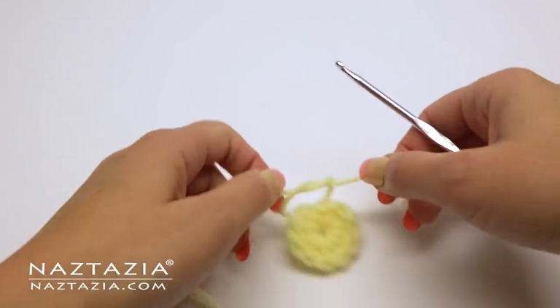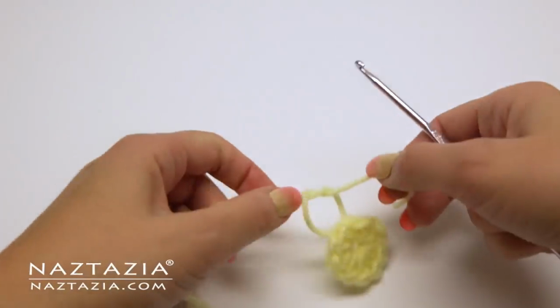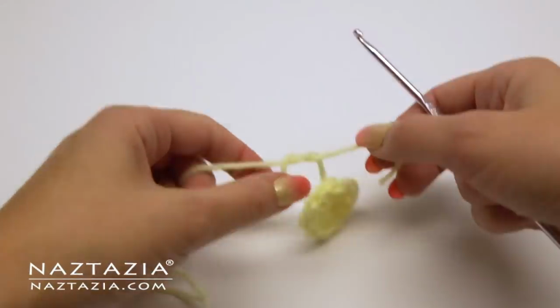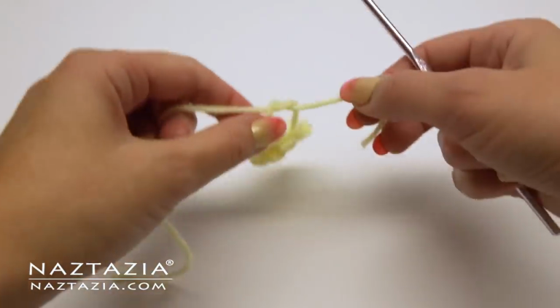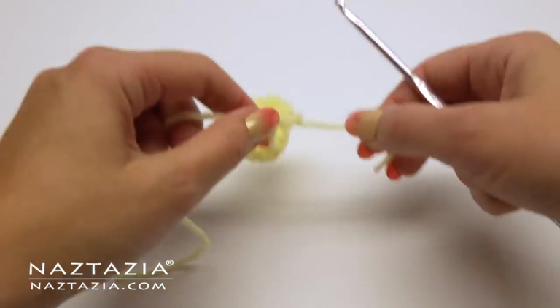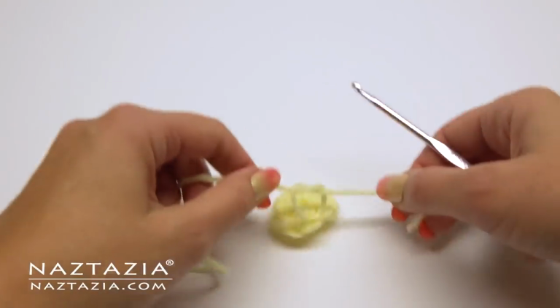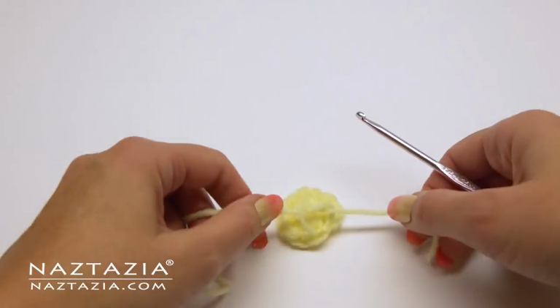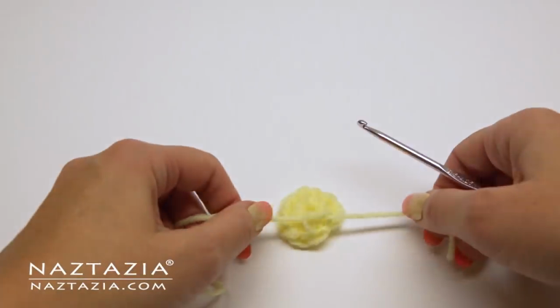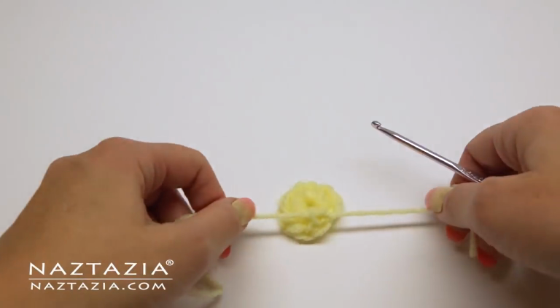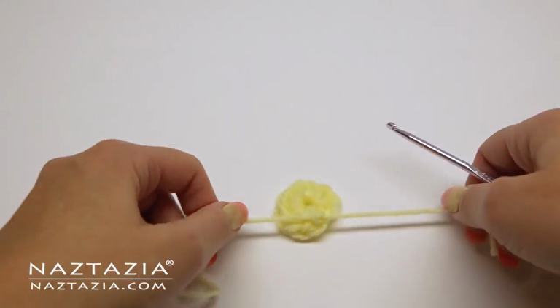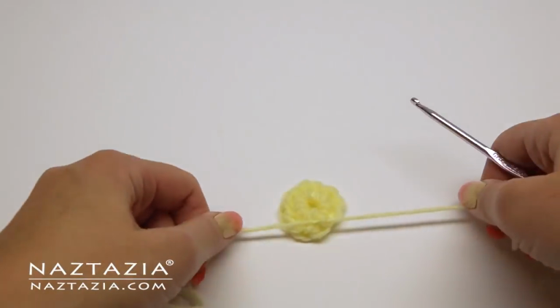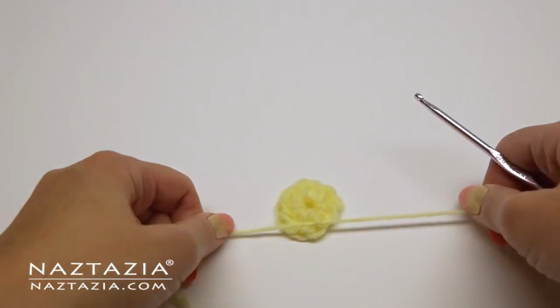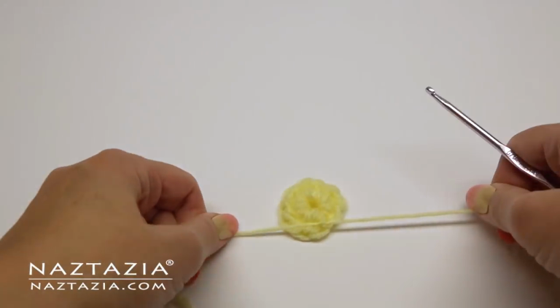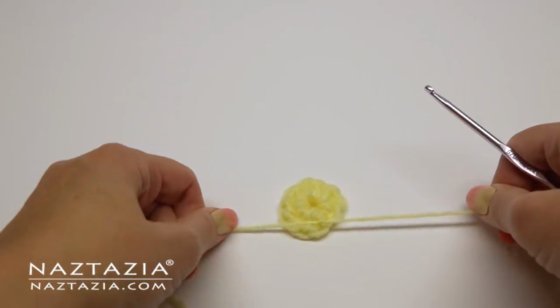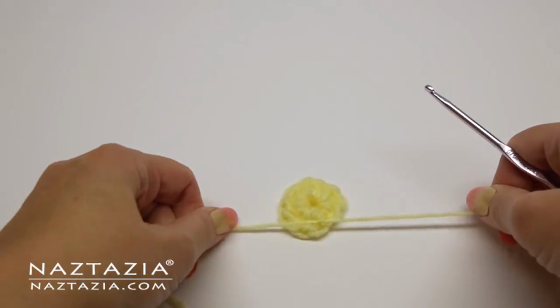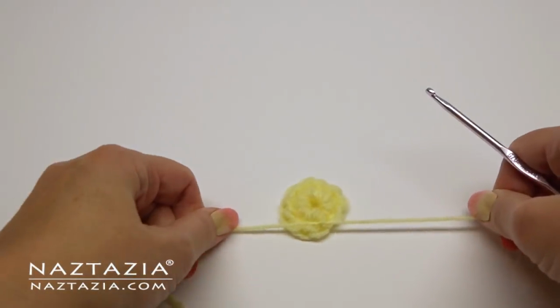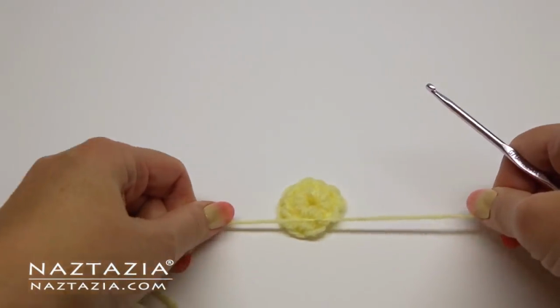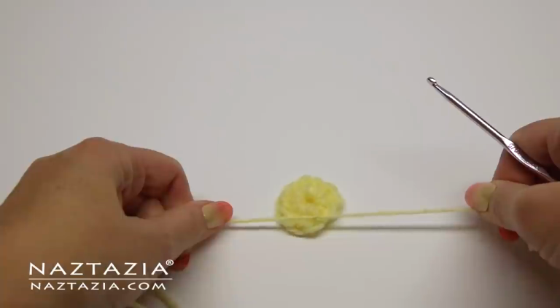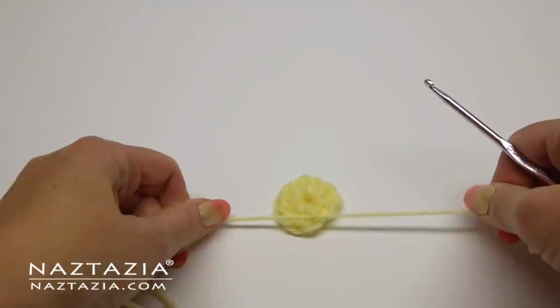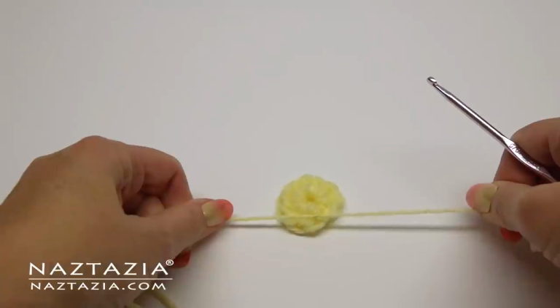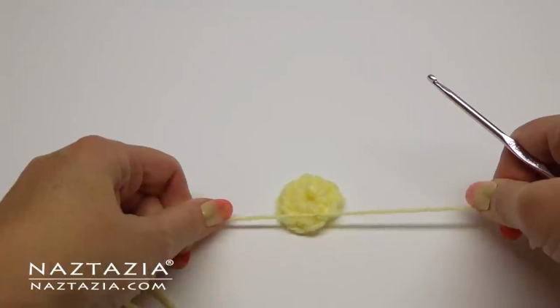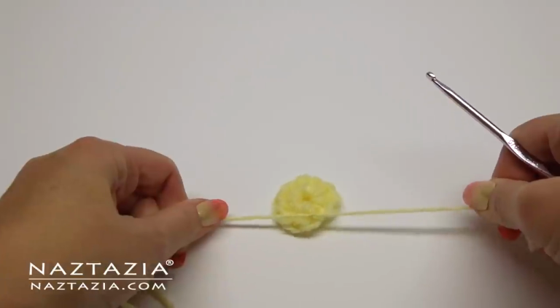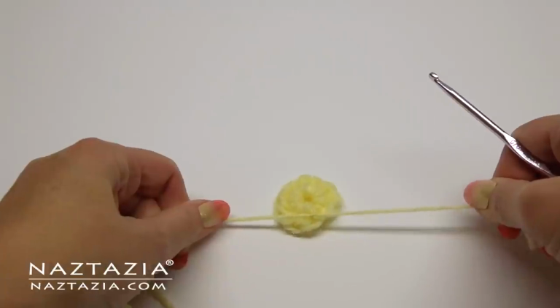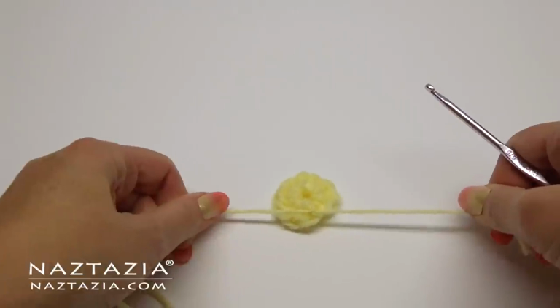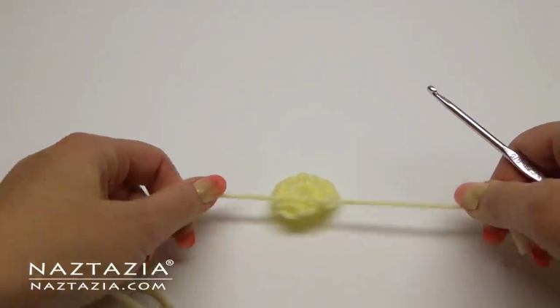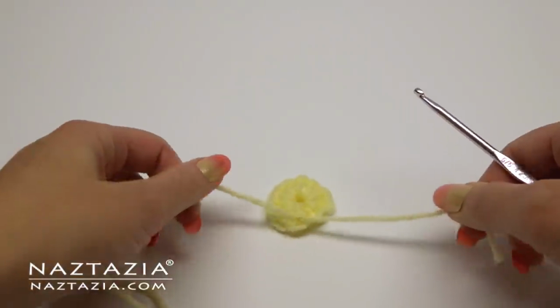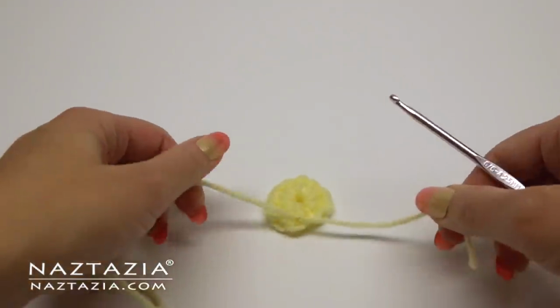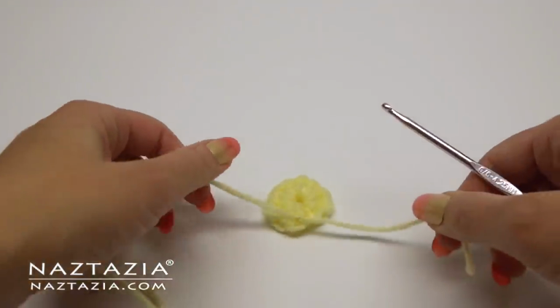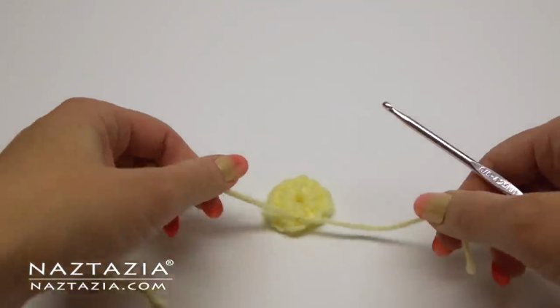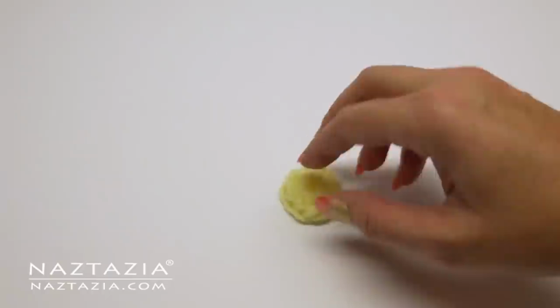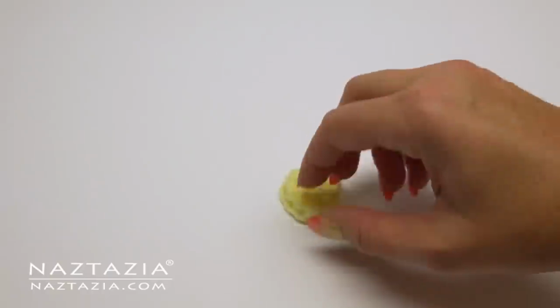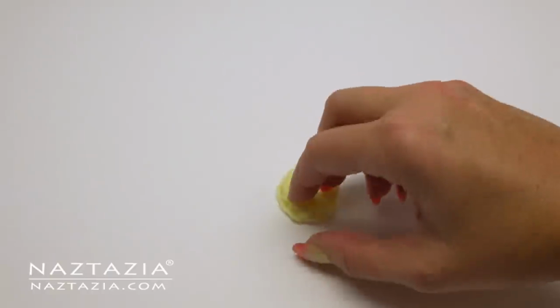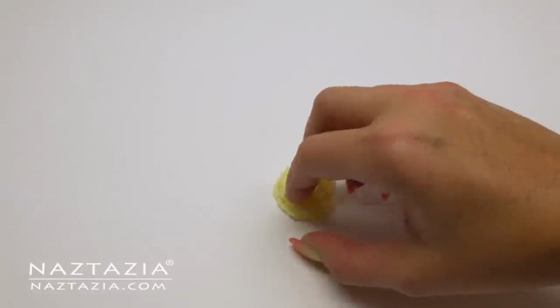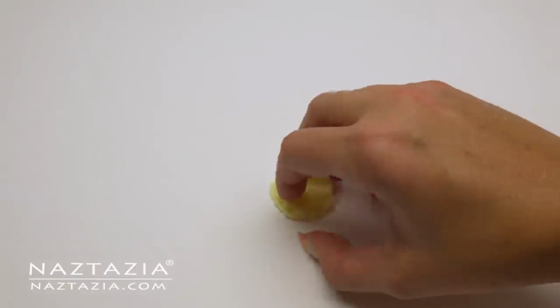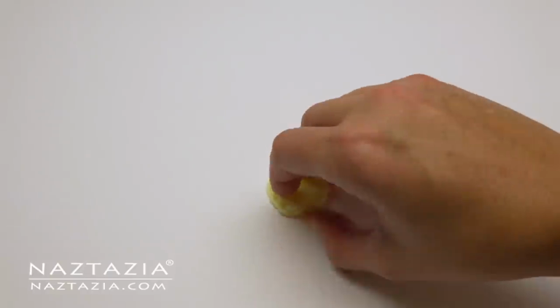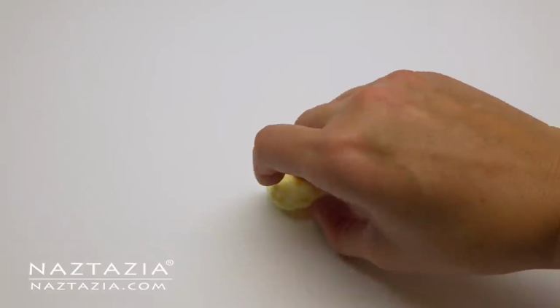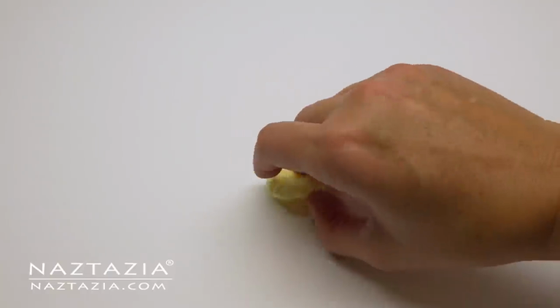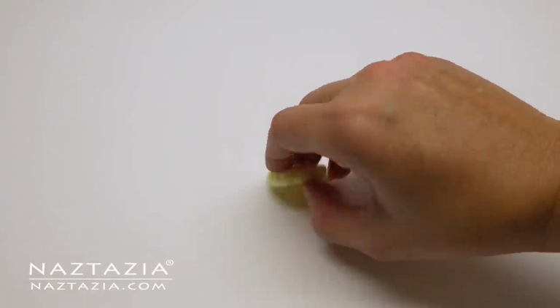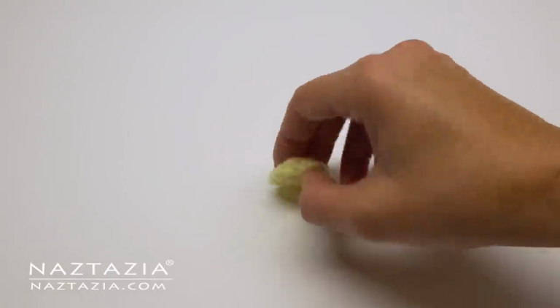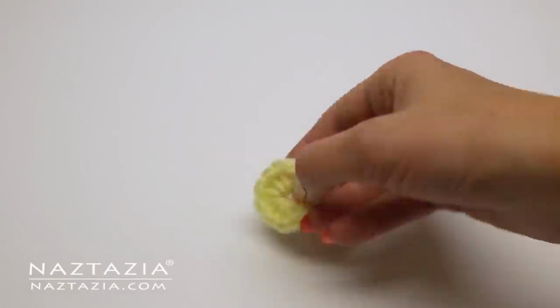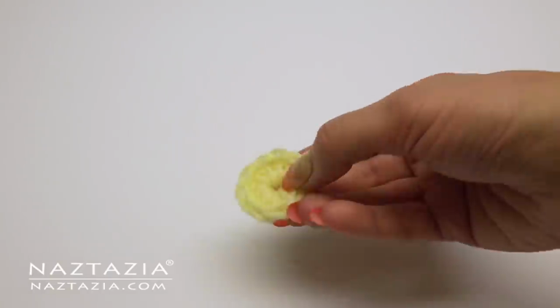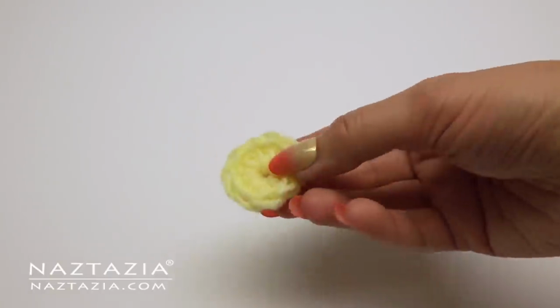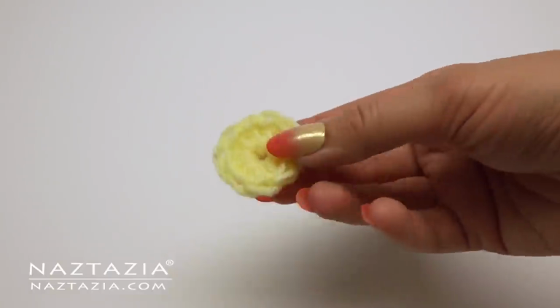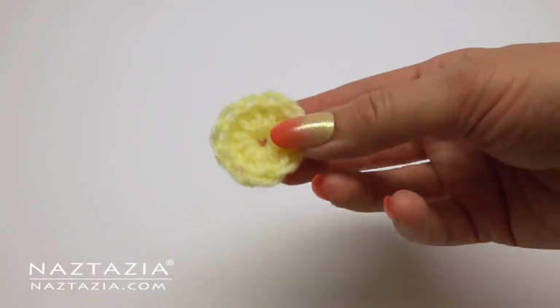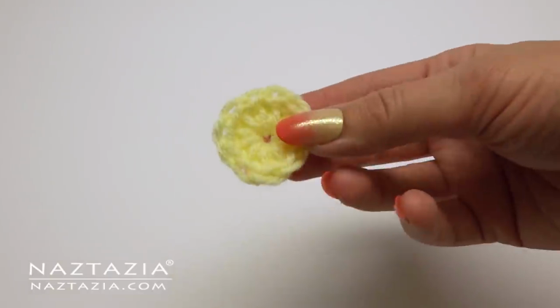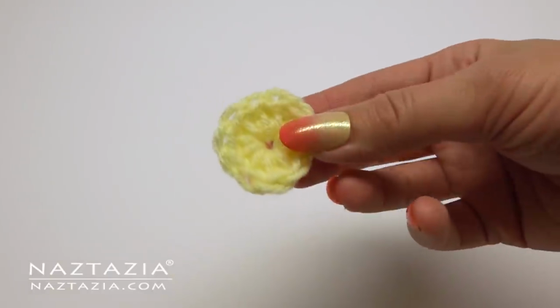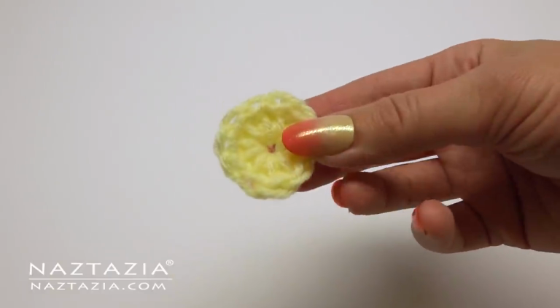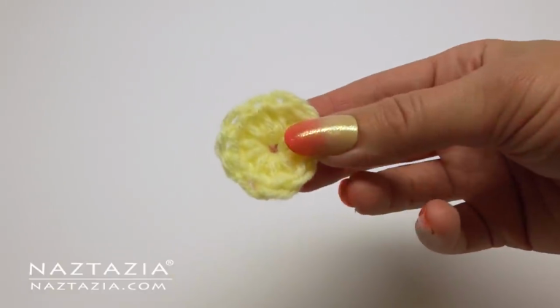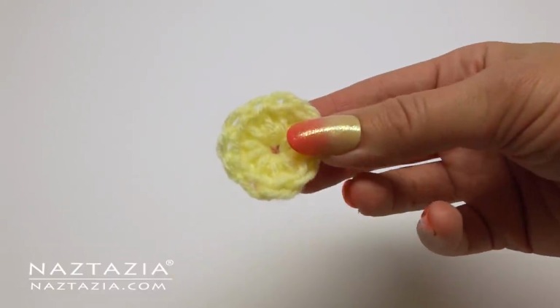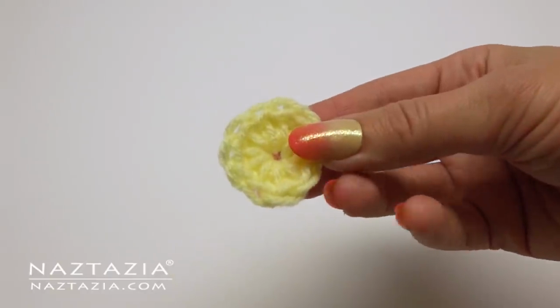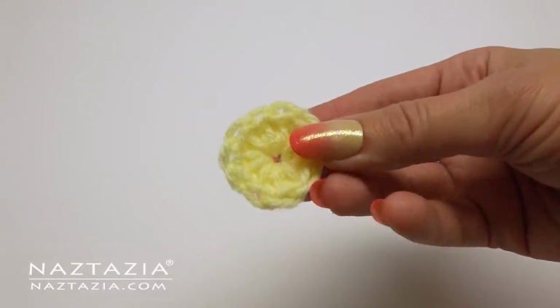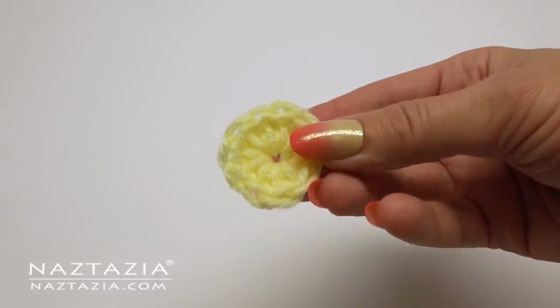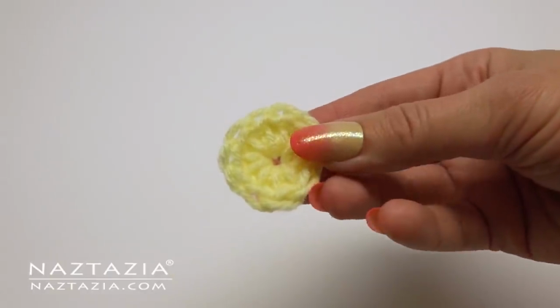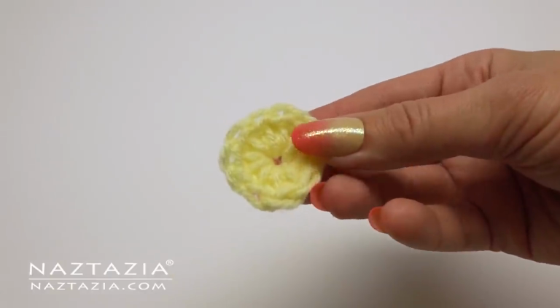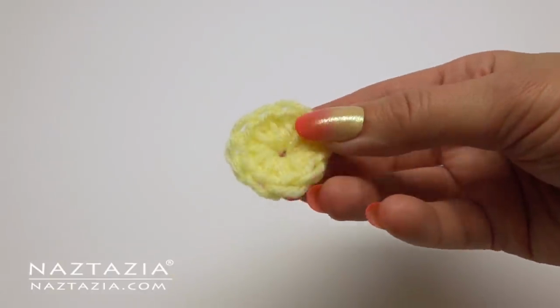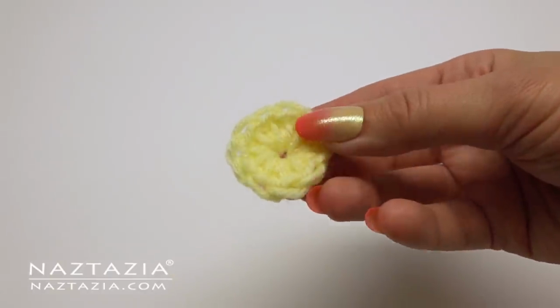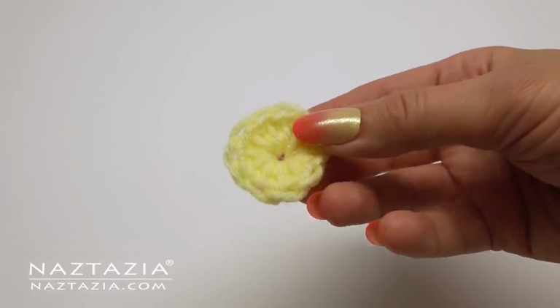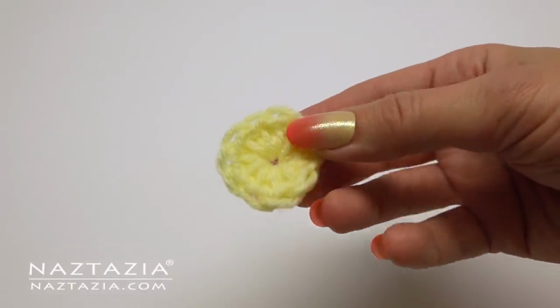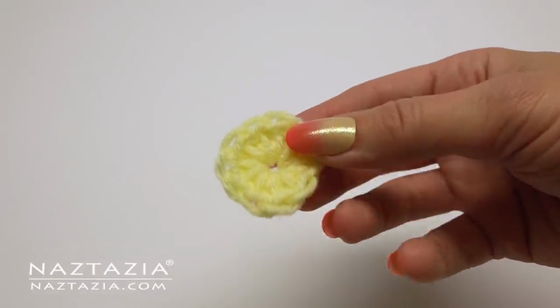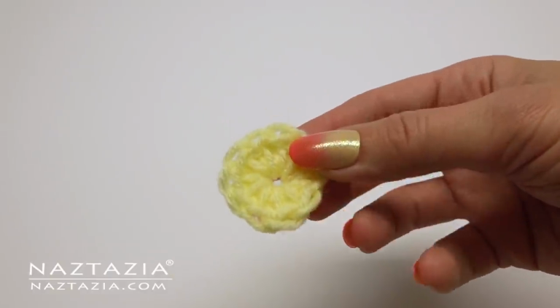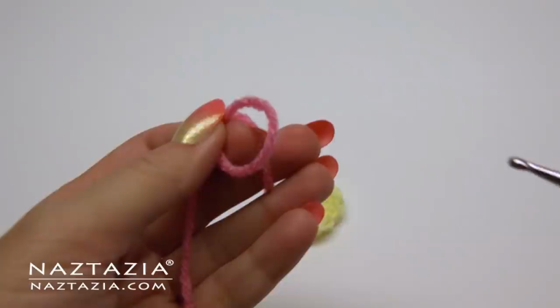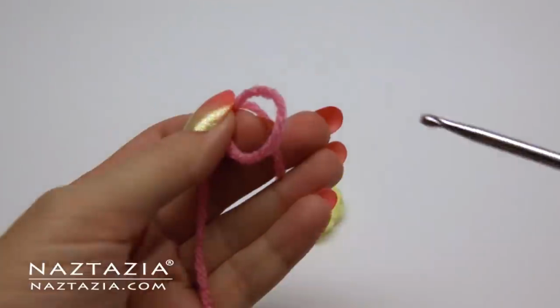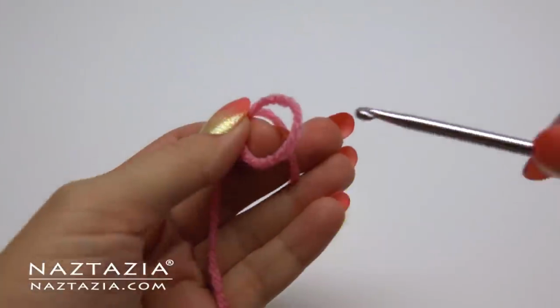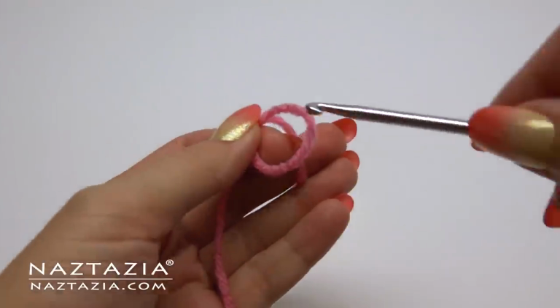Since this is a flower that won't be washed or stretched much, just tie and knot it on the back and cut off the ends.